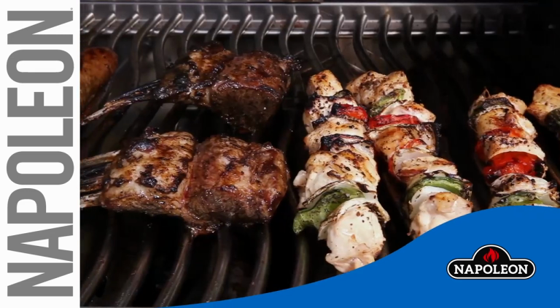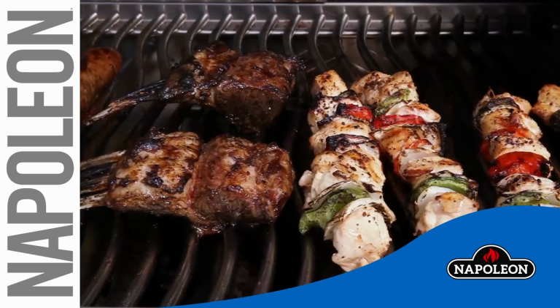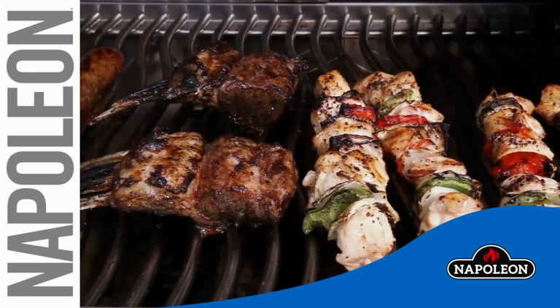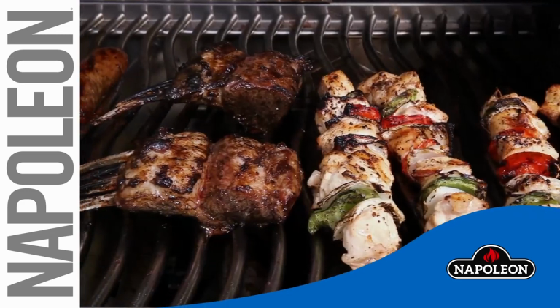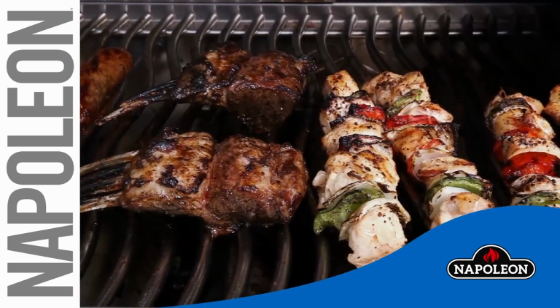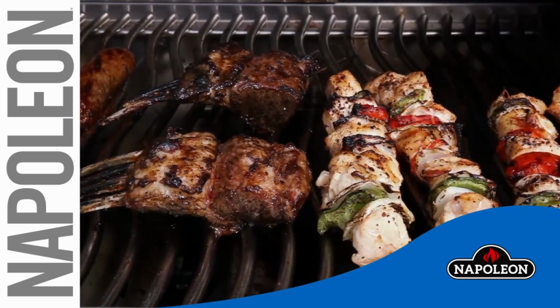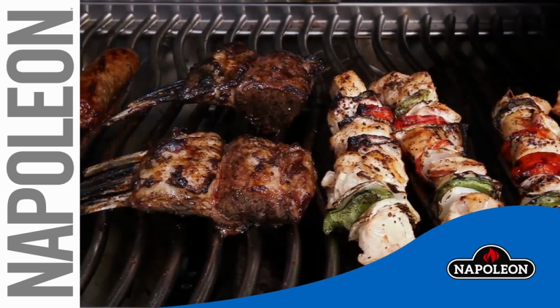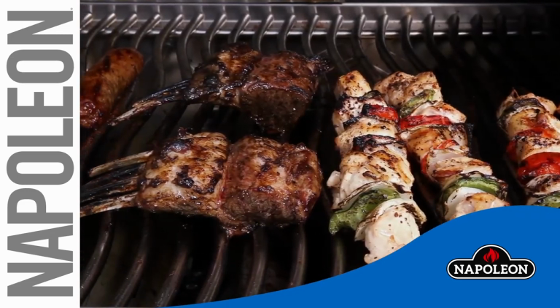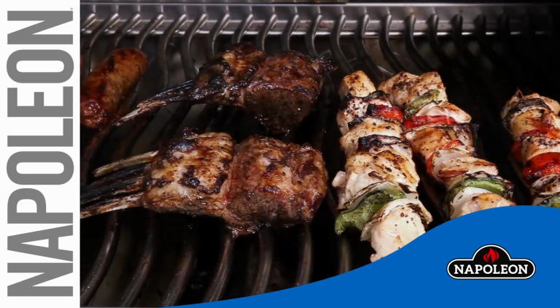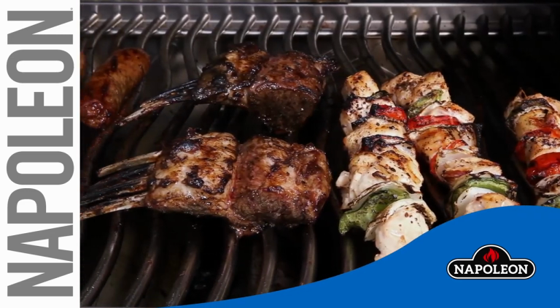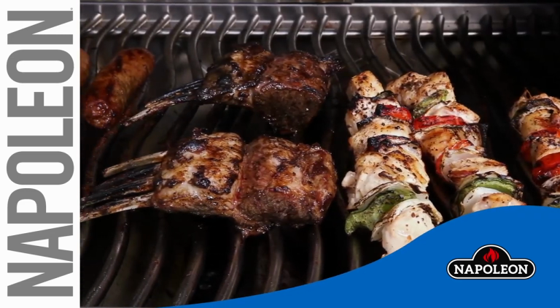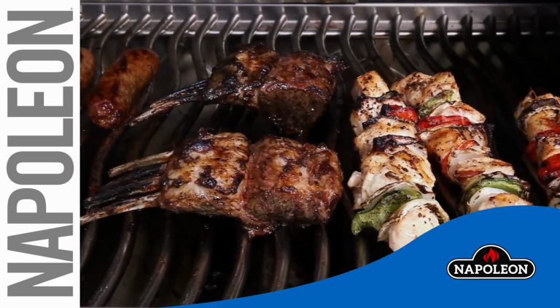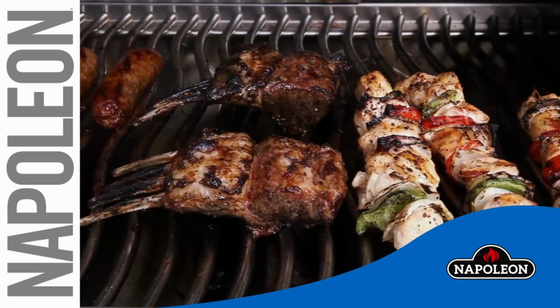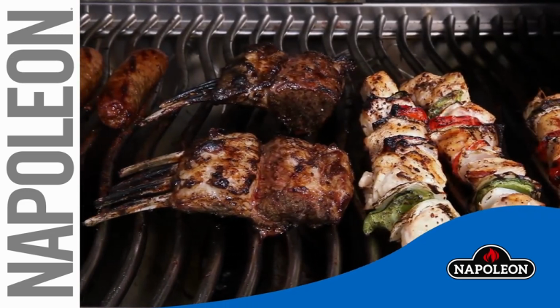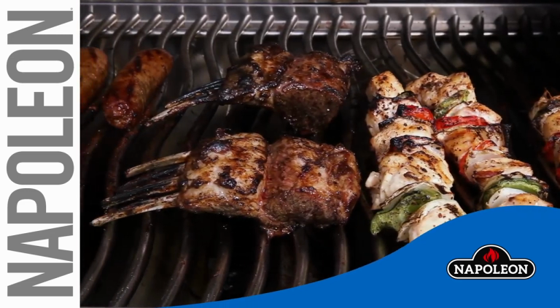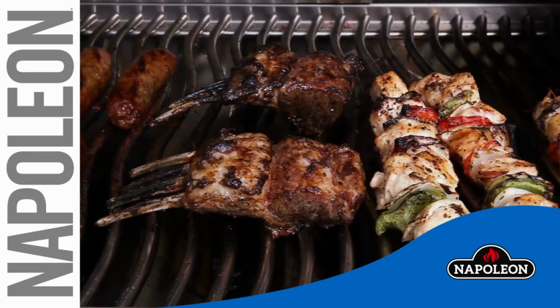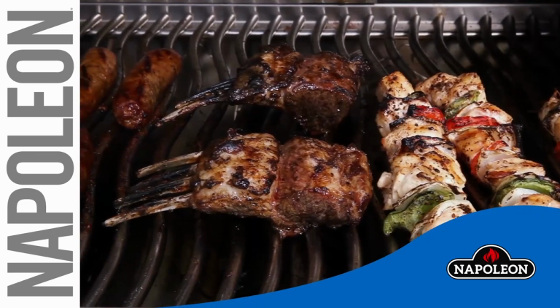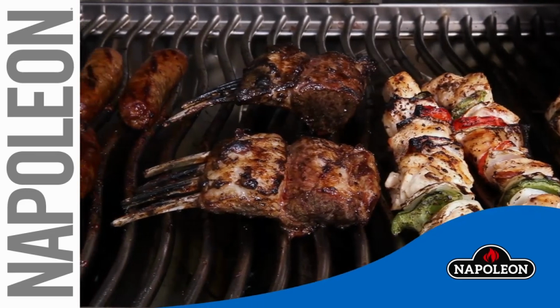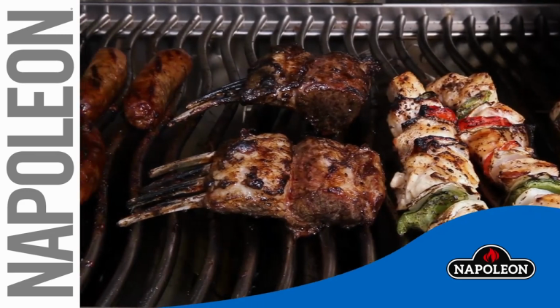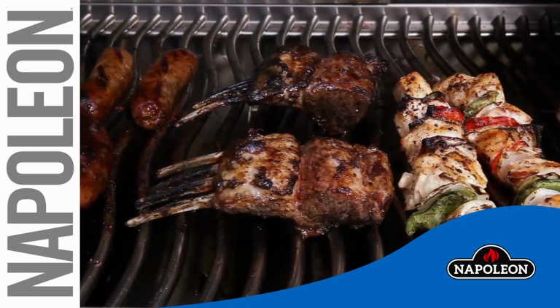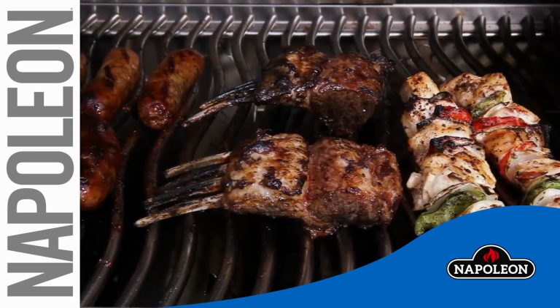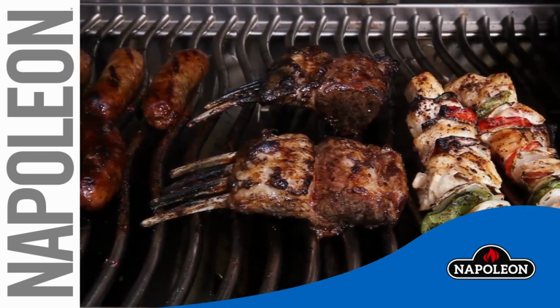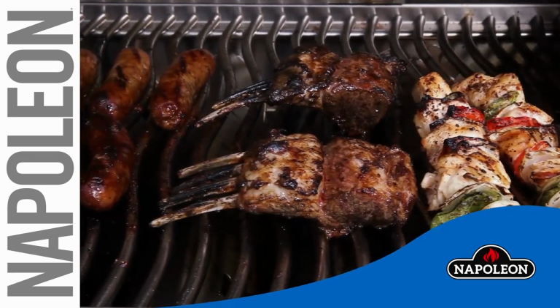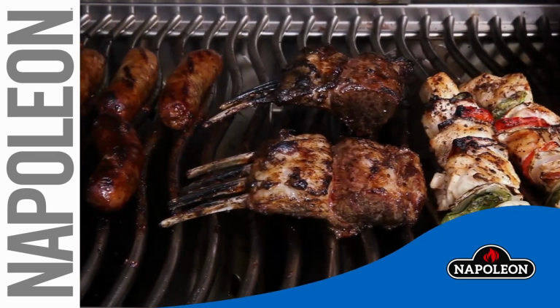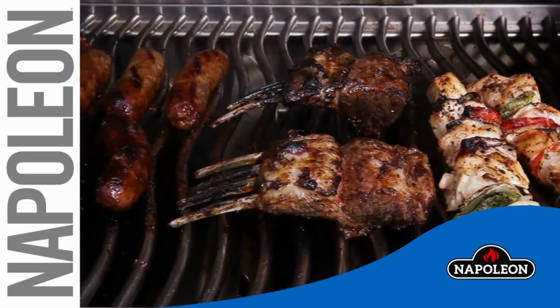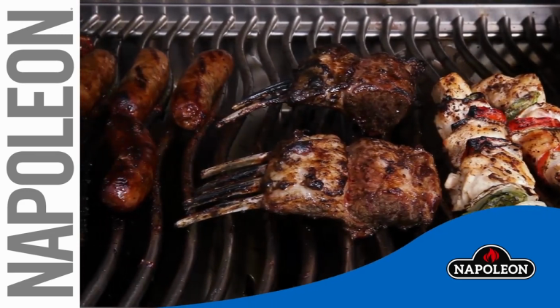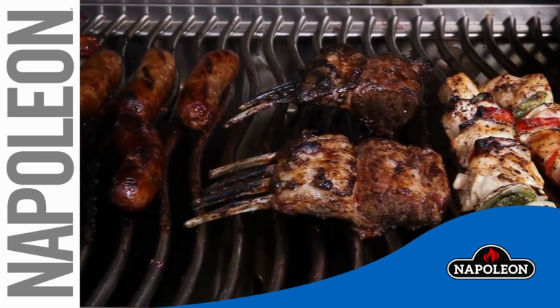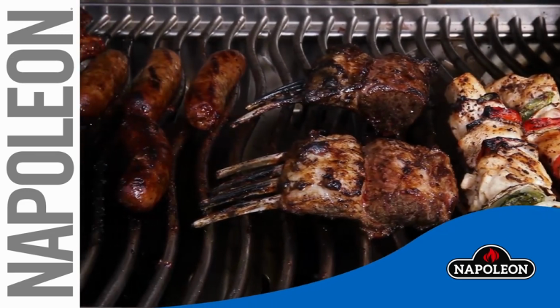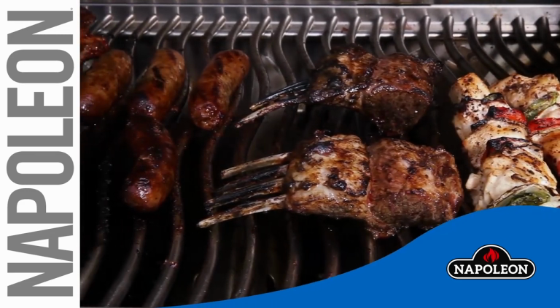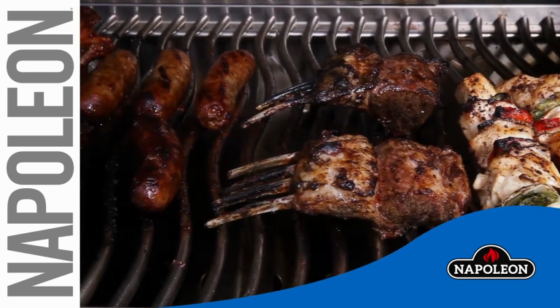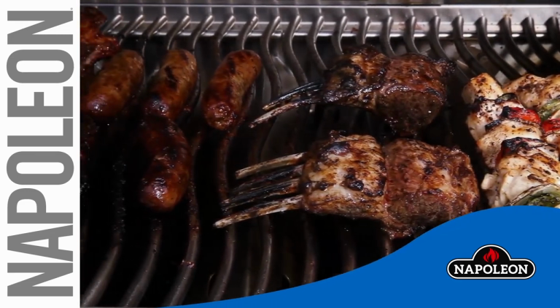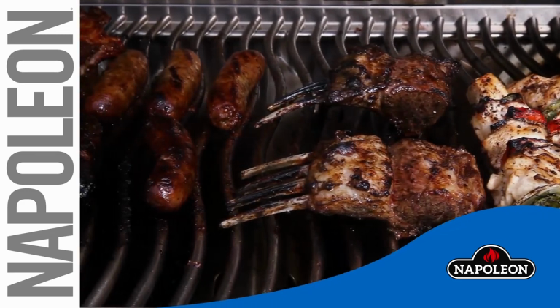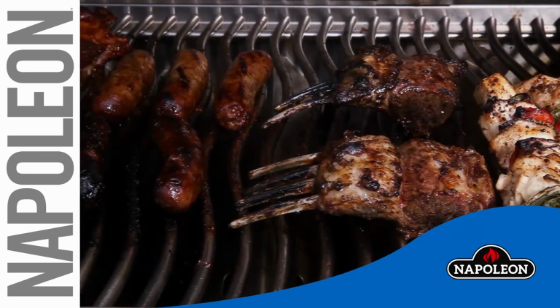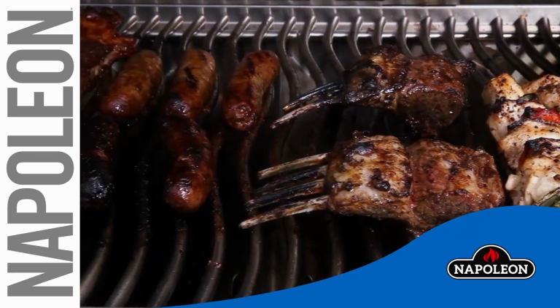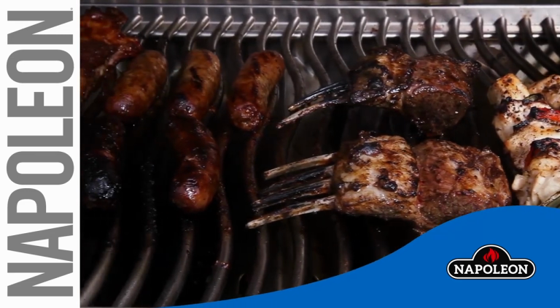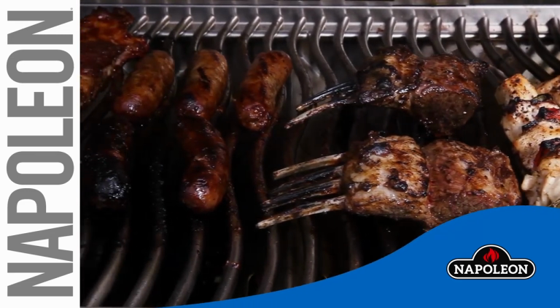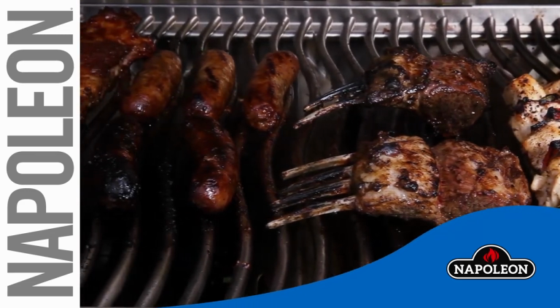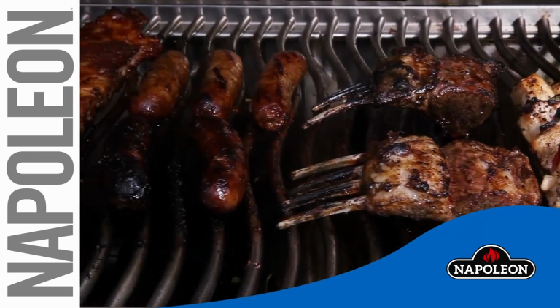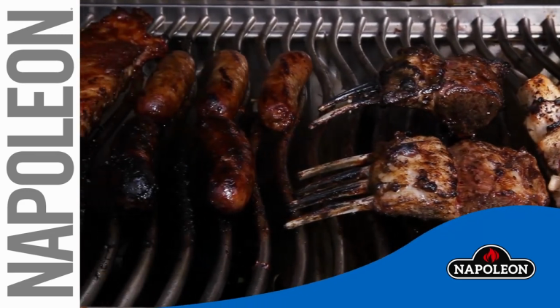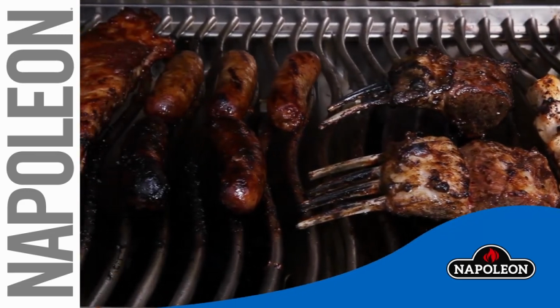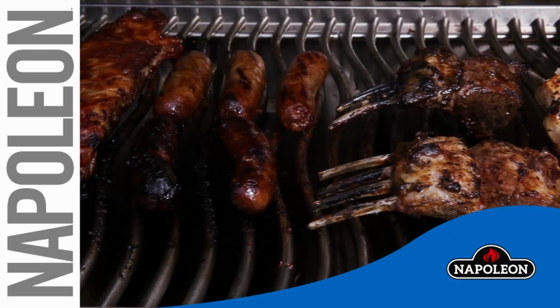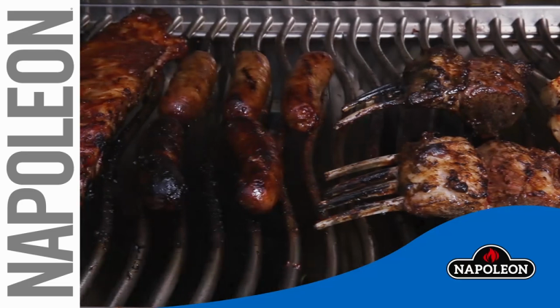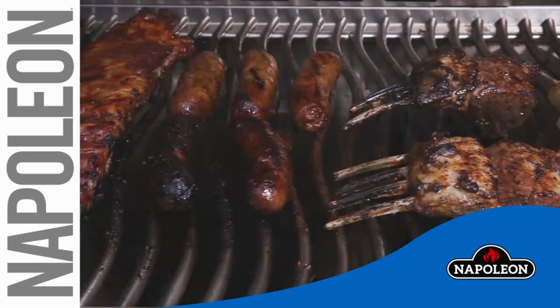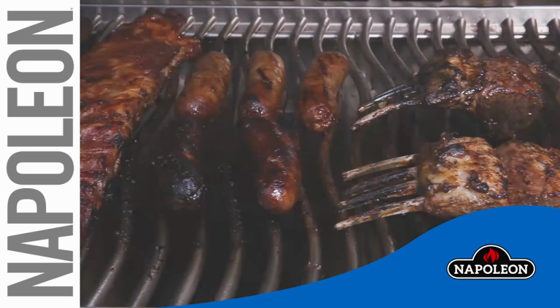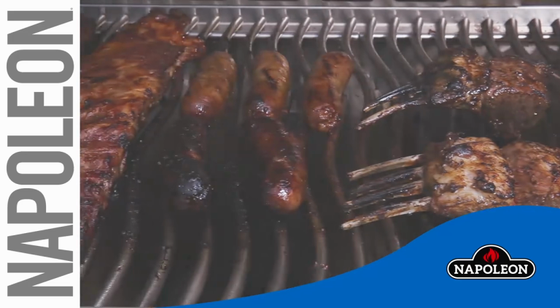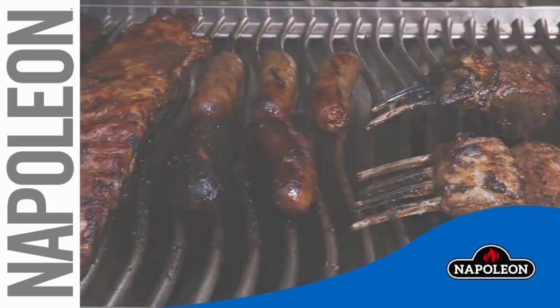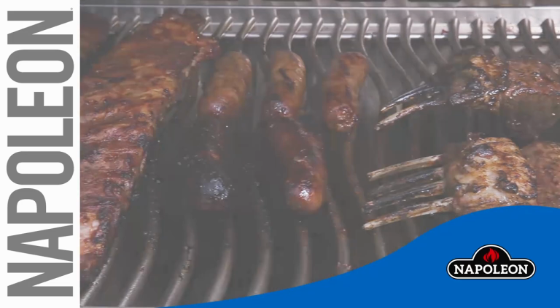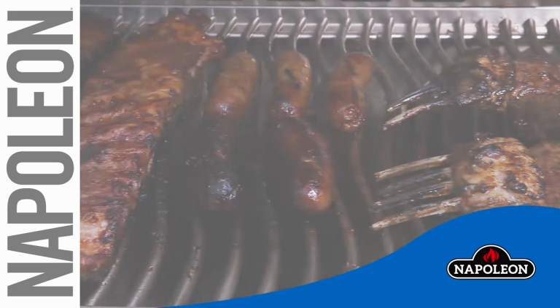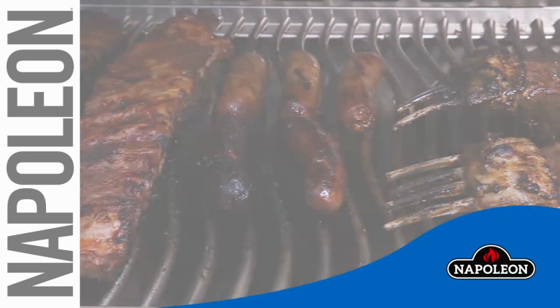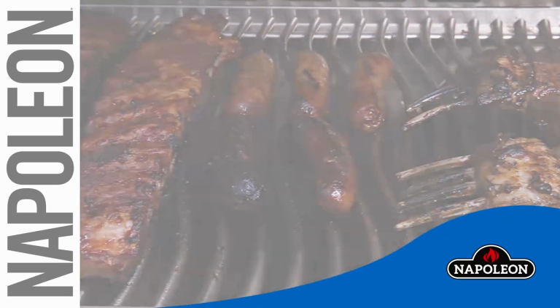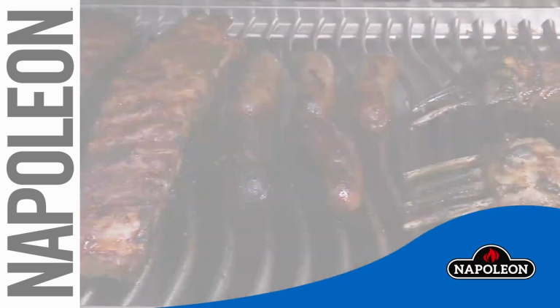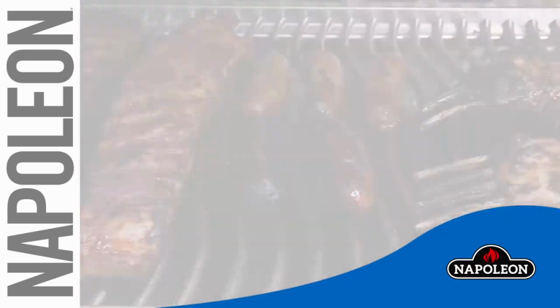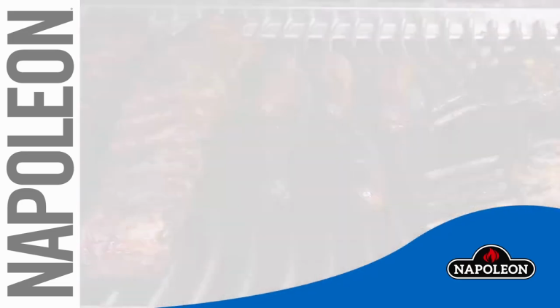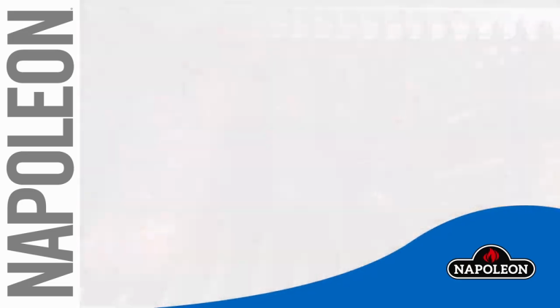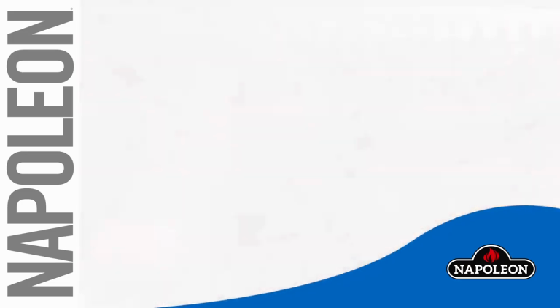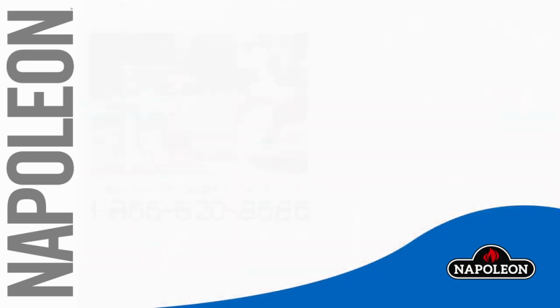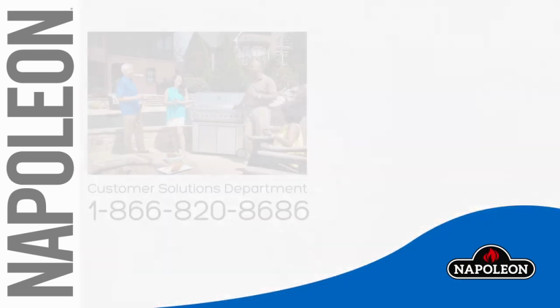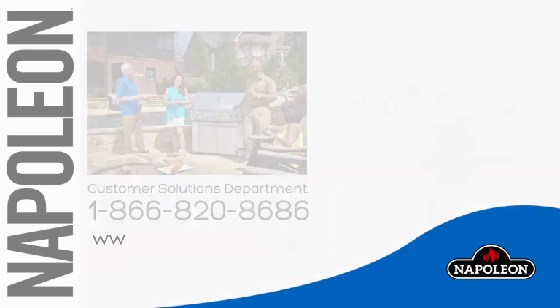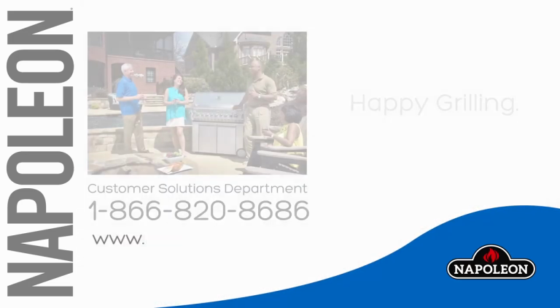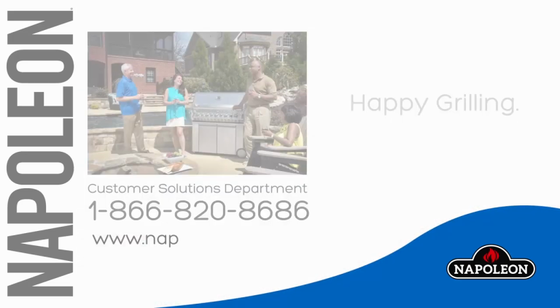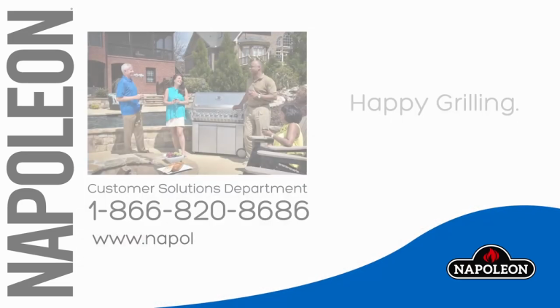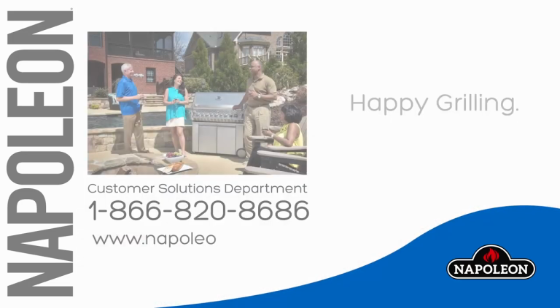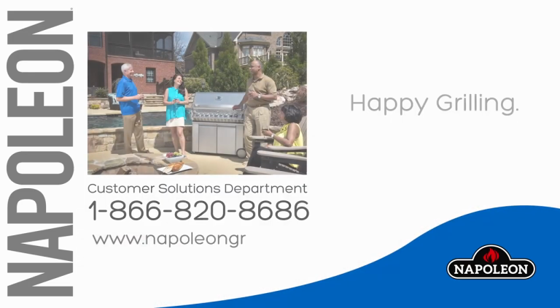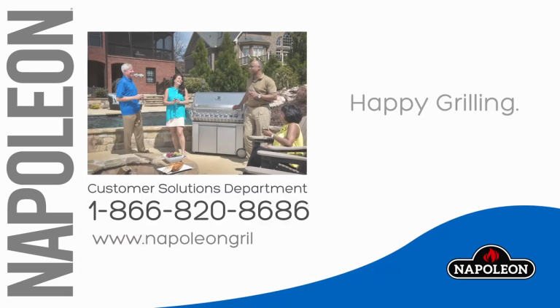Now that everything has been tested and is in working order, you are ready to cook your first meal of the season. Happy grilling!